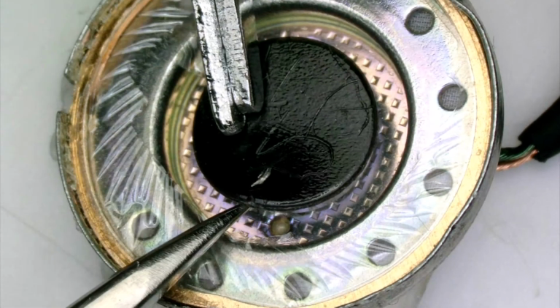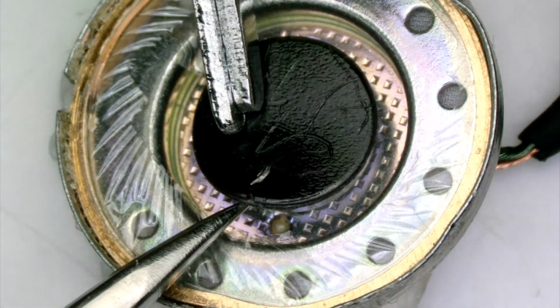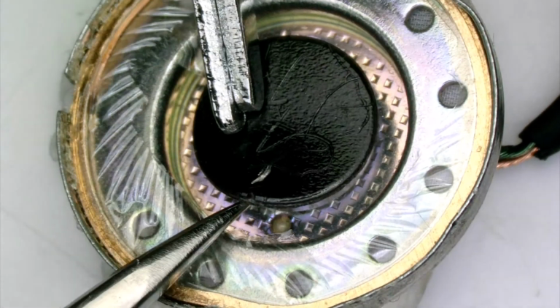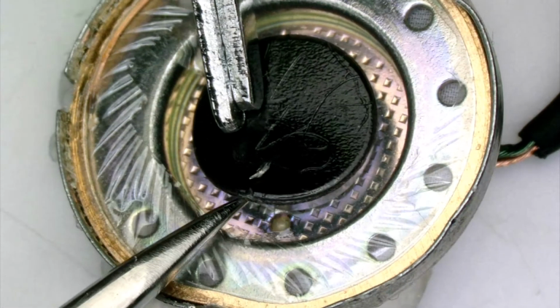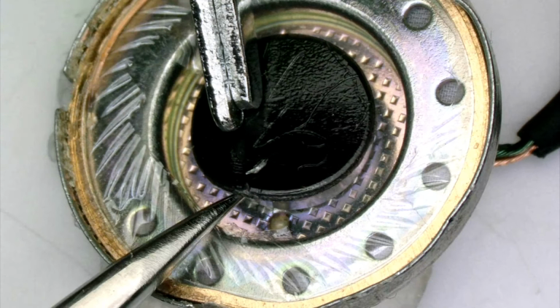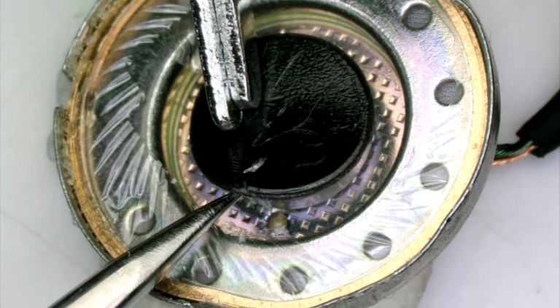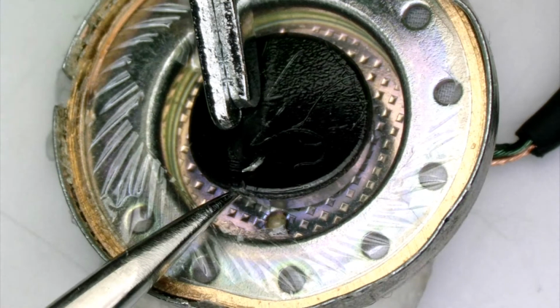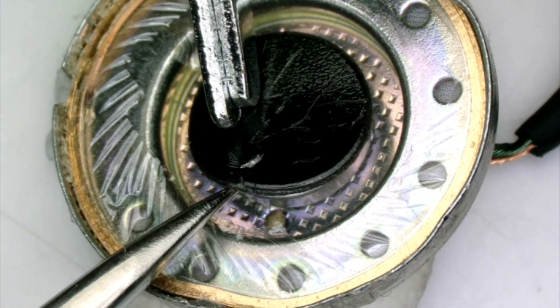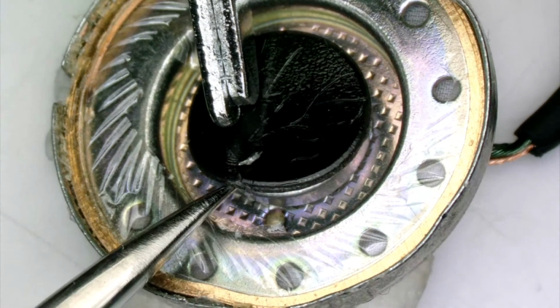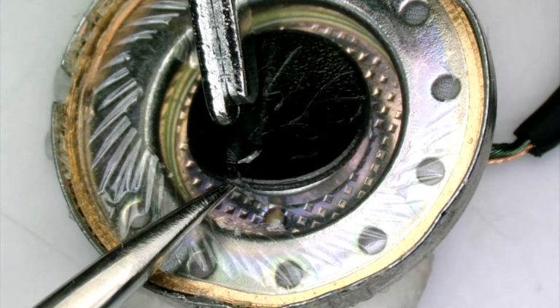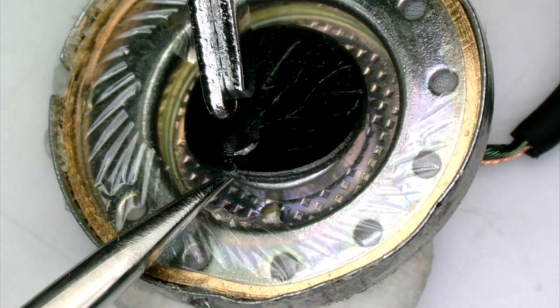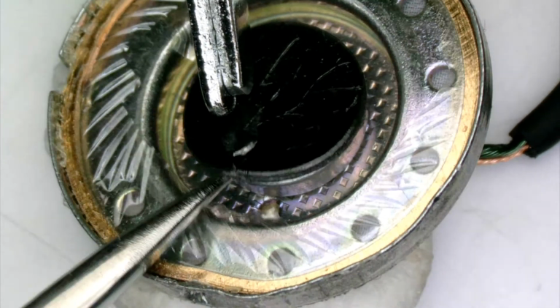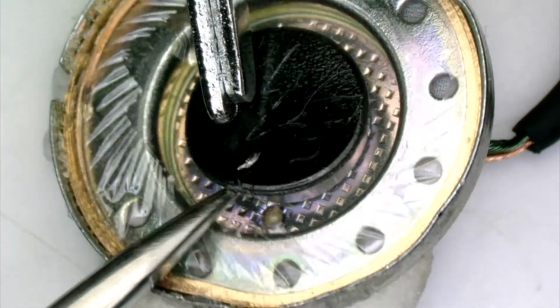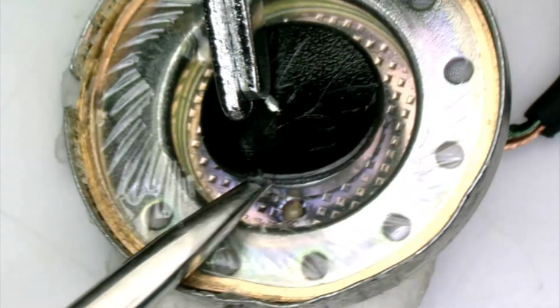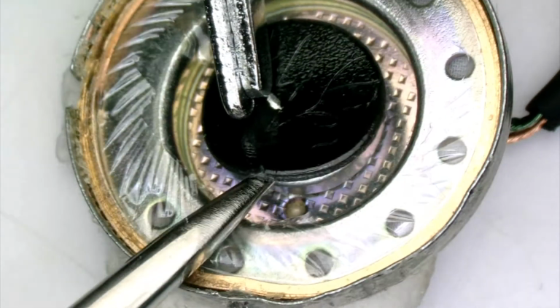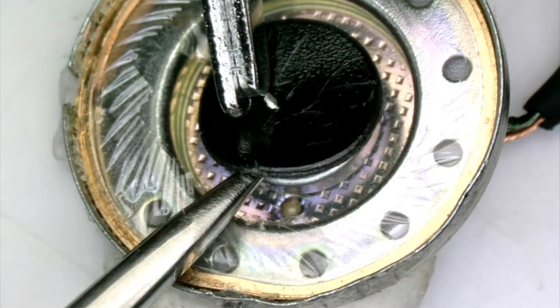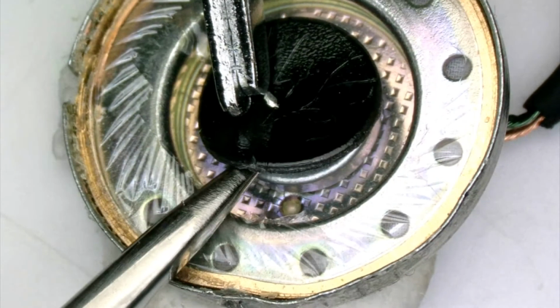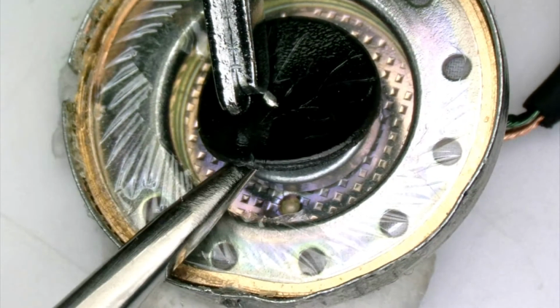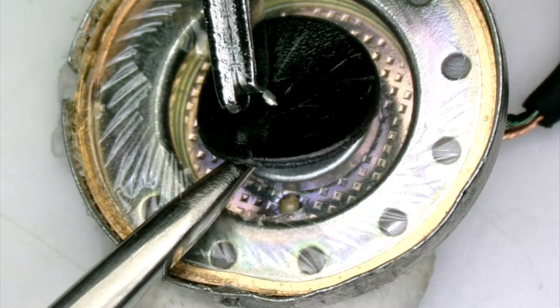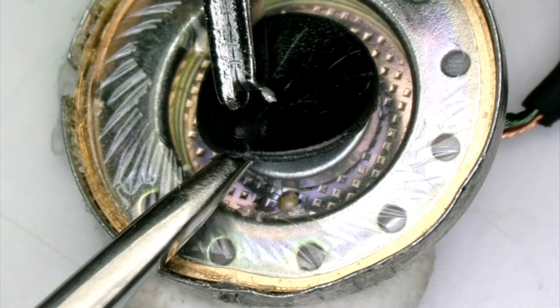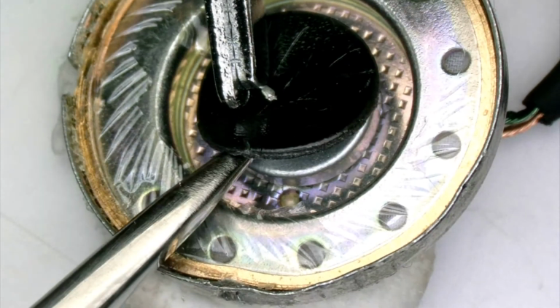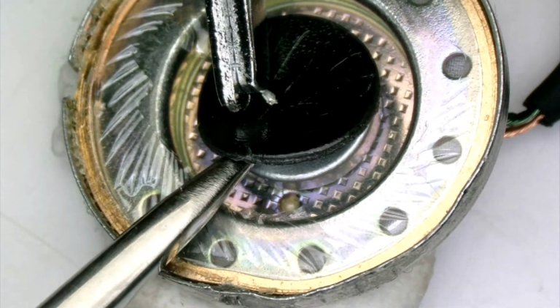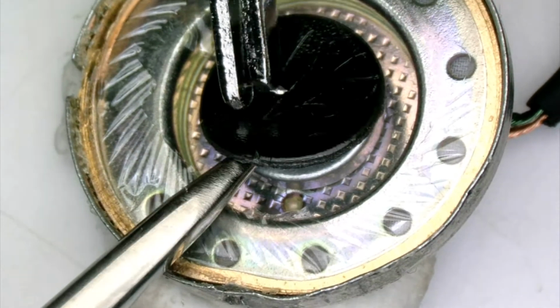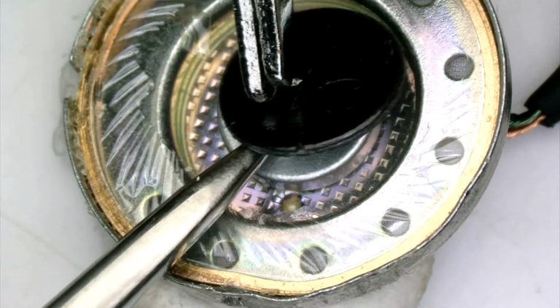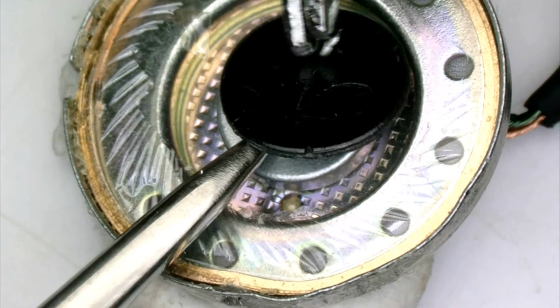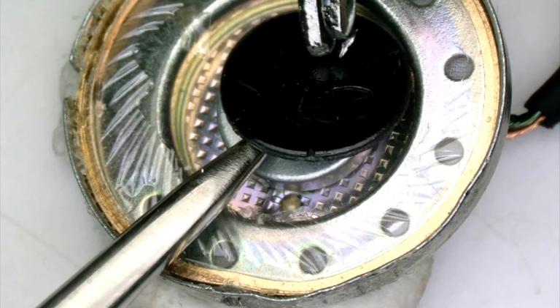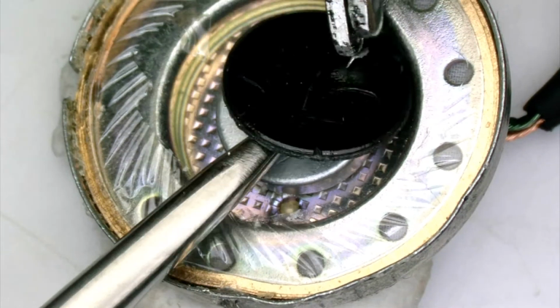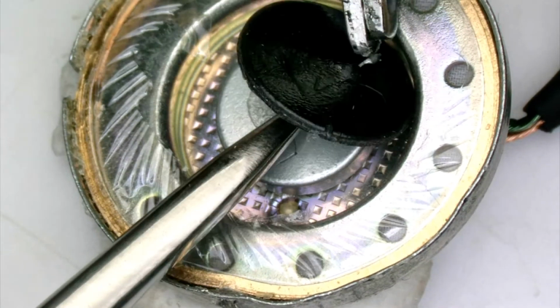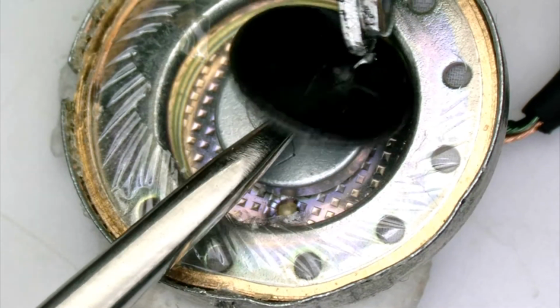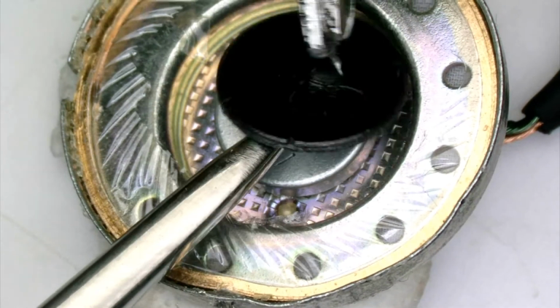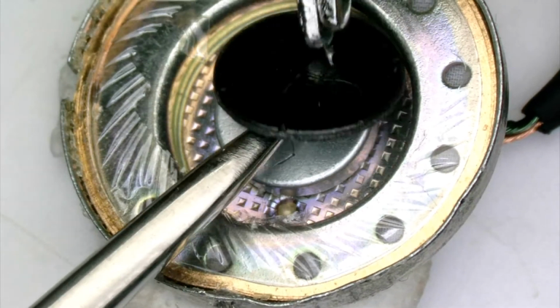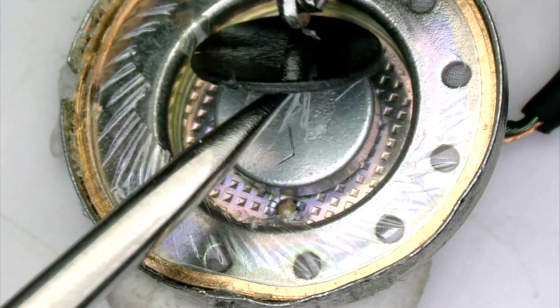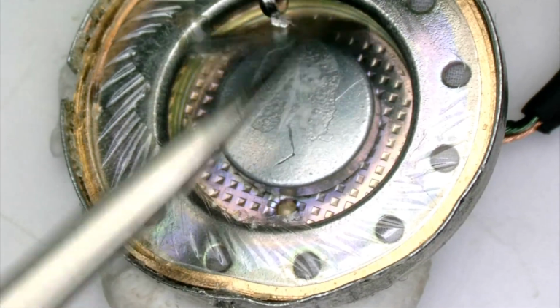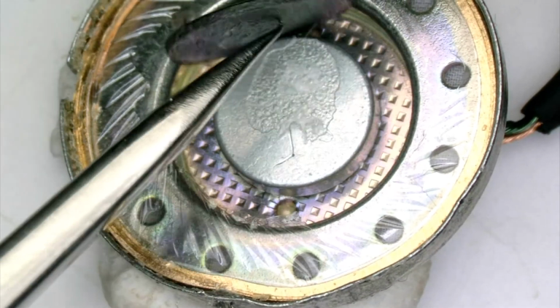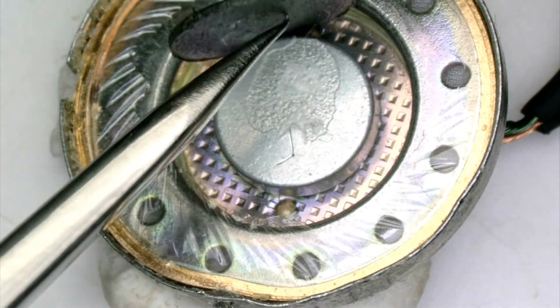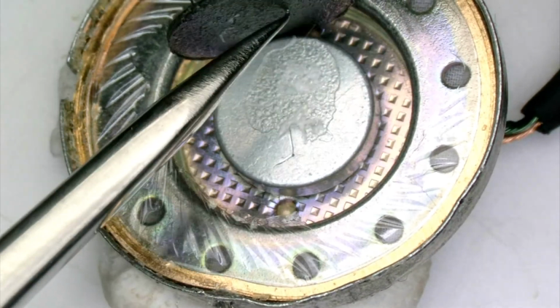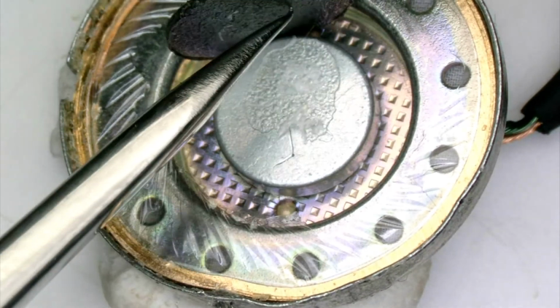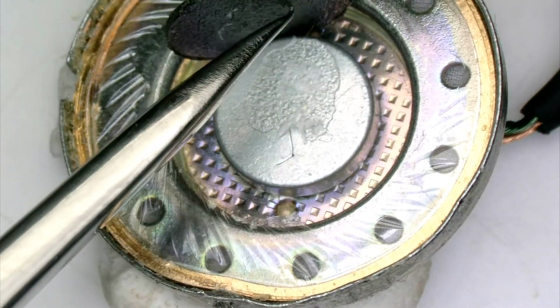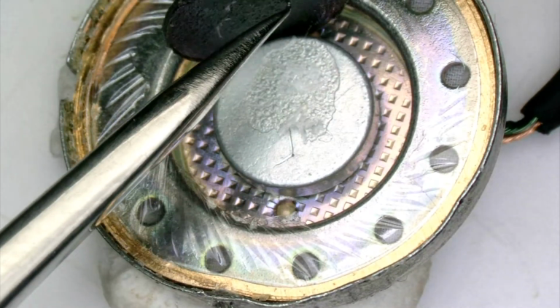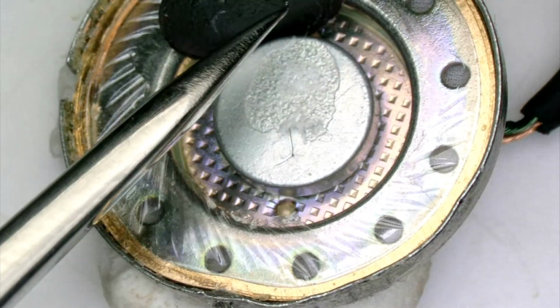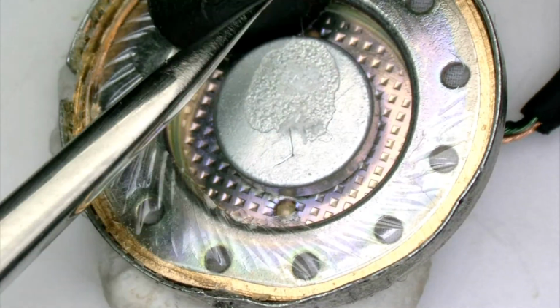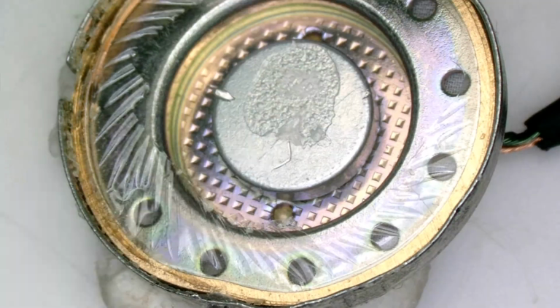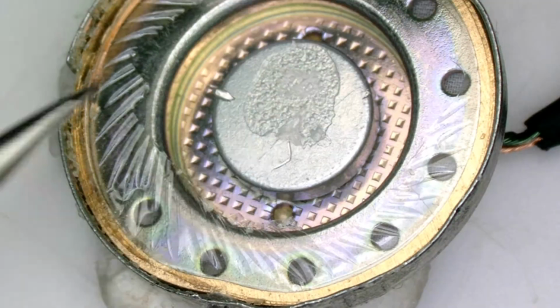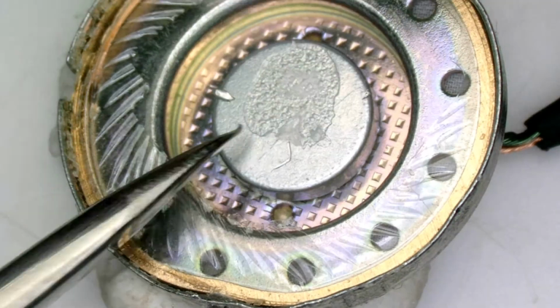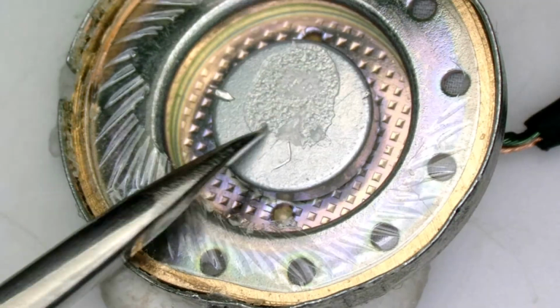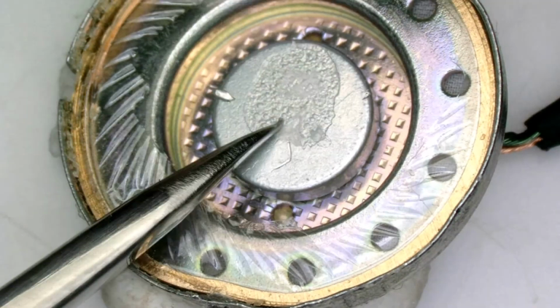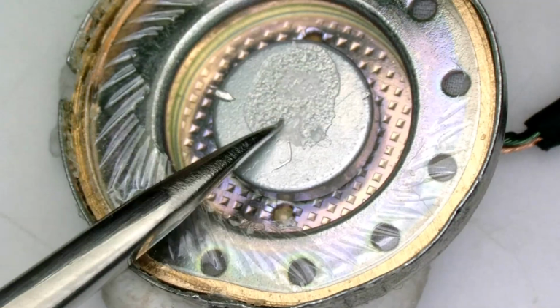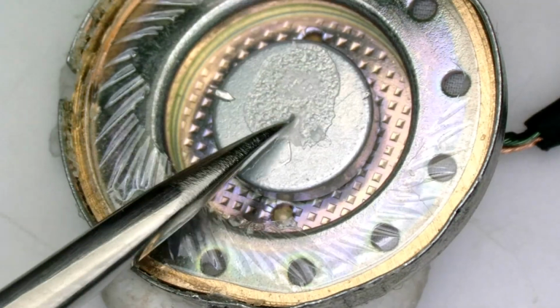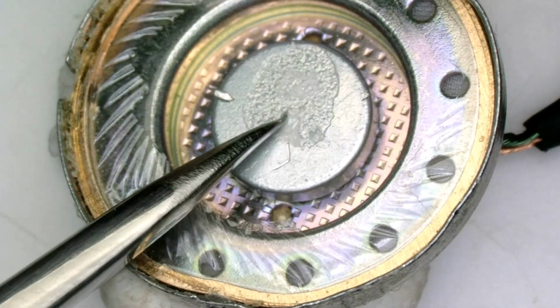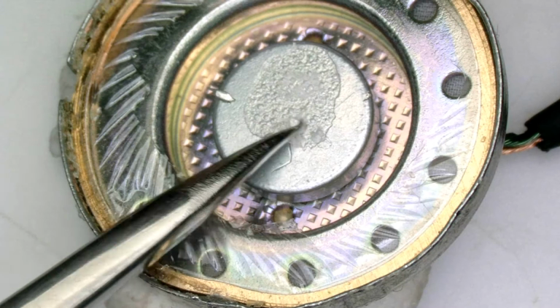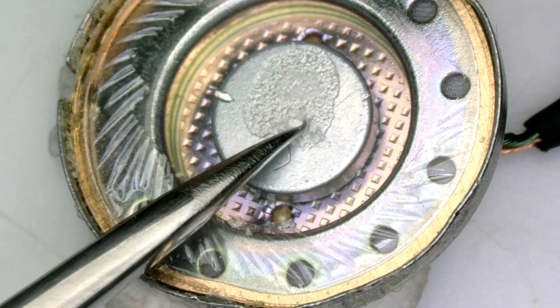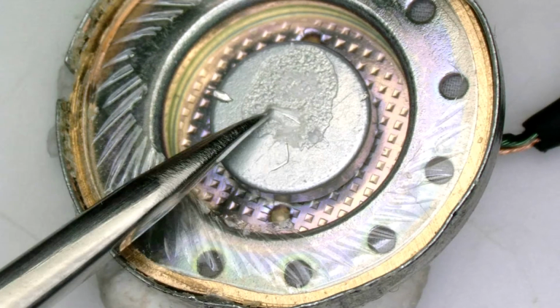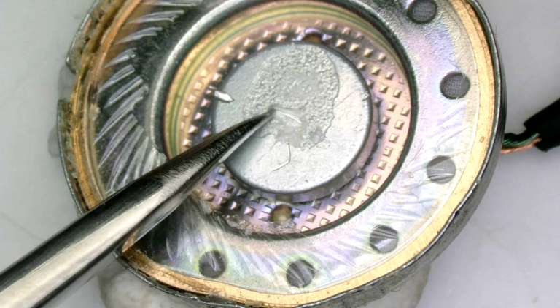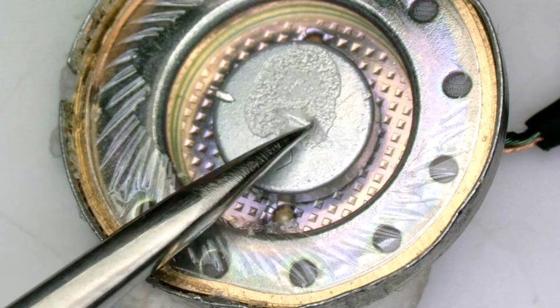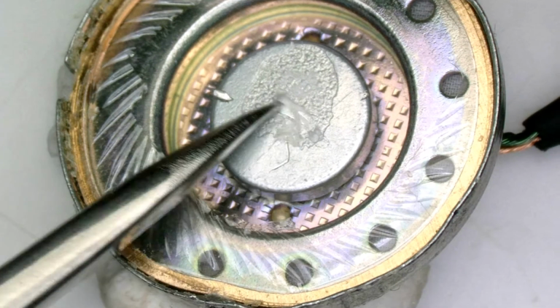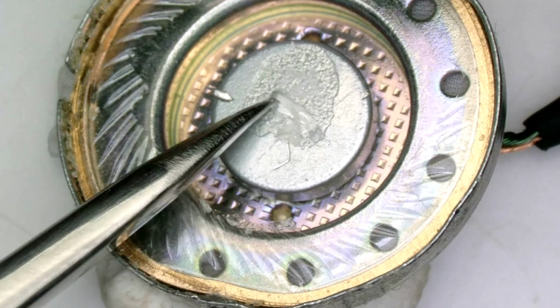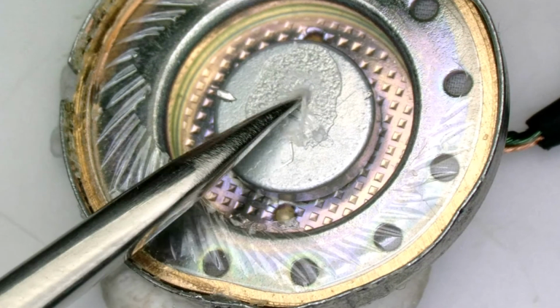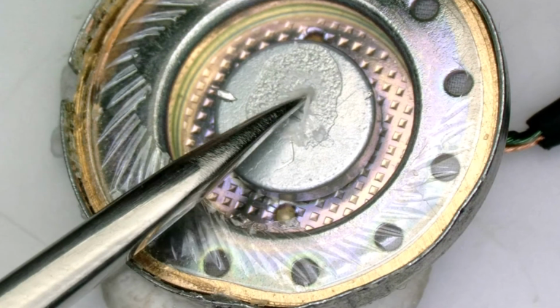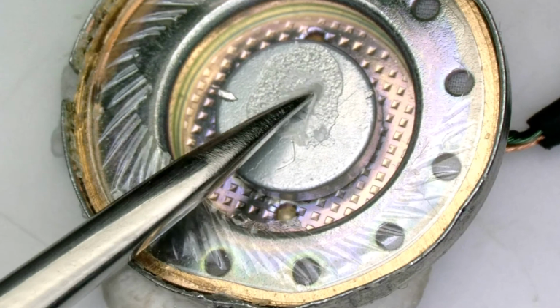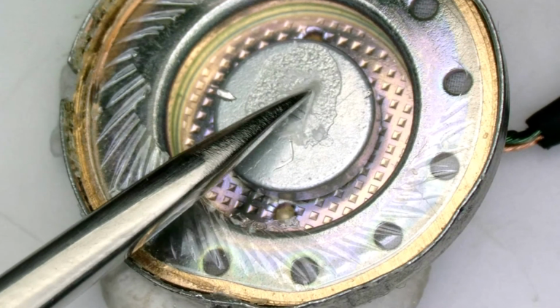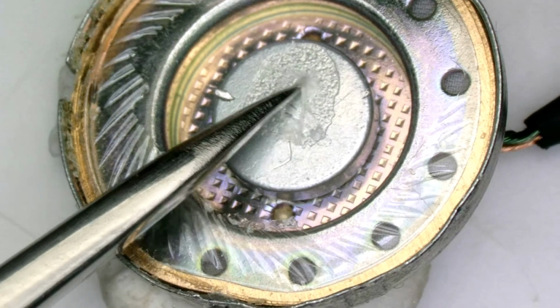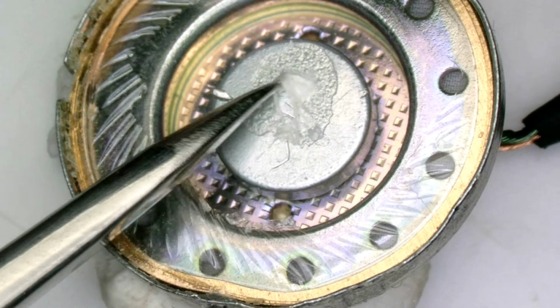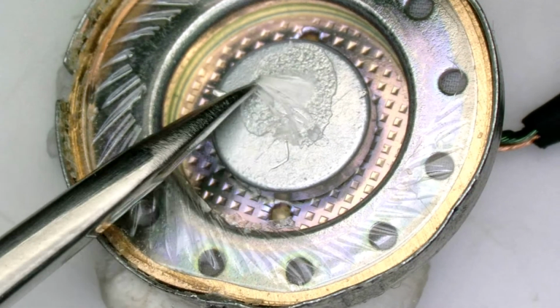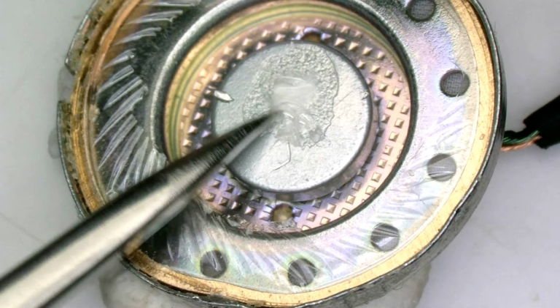I'm taking this rubber part off, and under this we see the magnet — the second core part of a speaker.